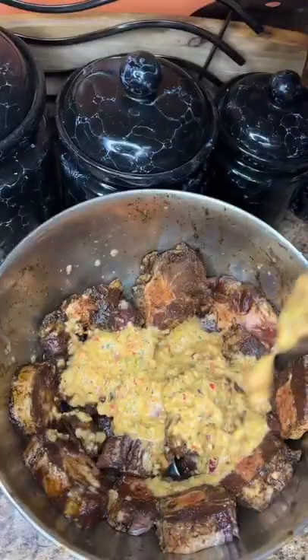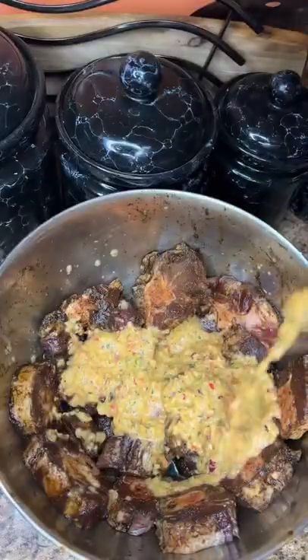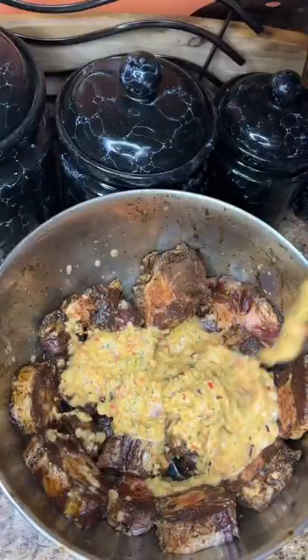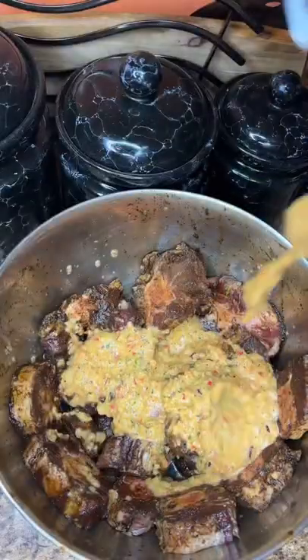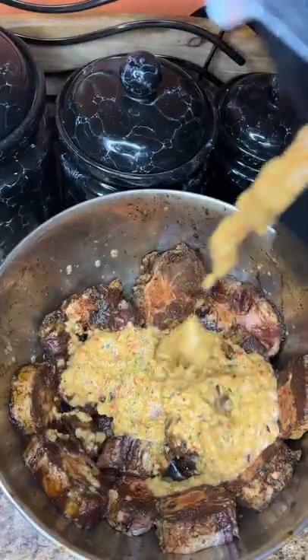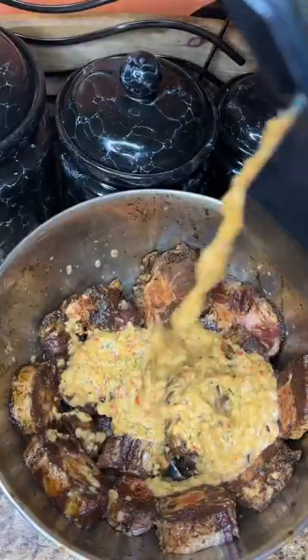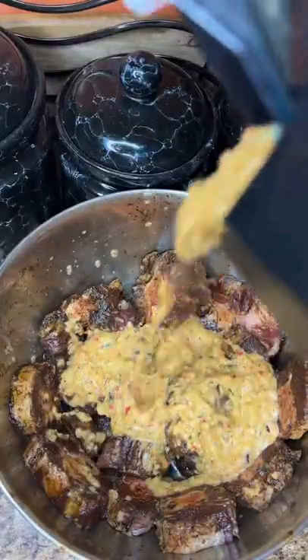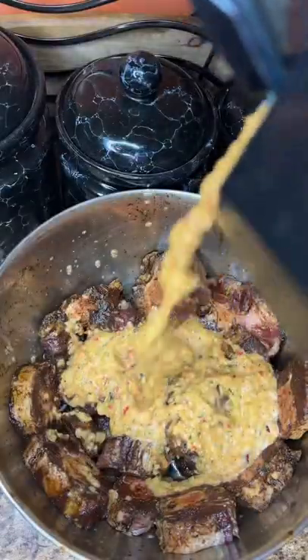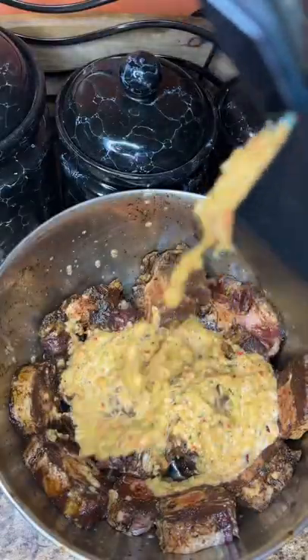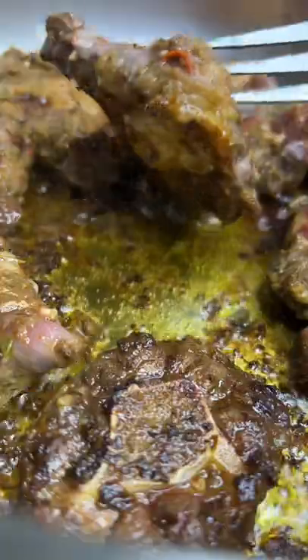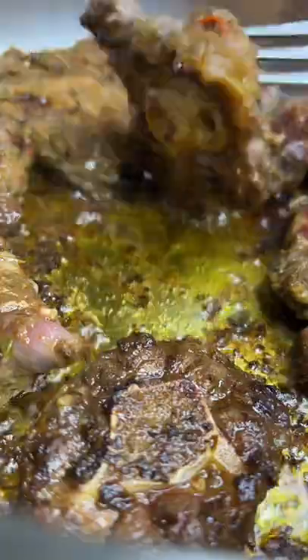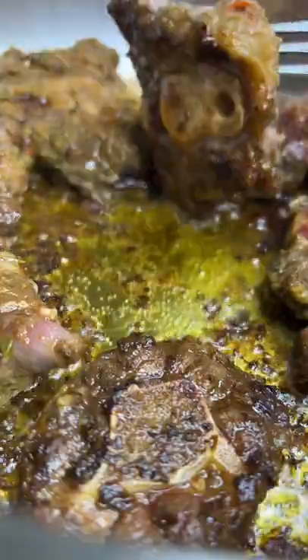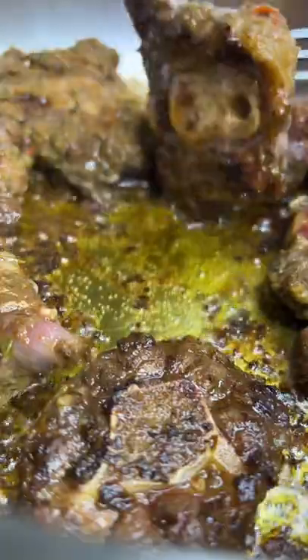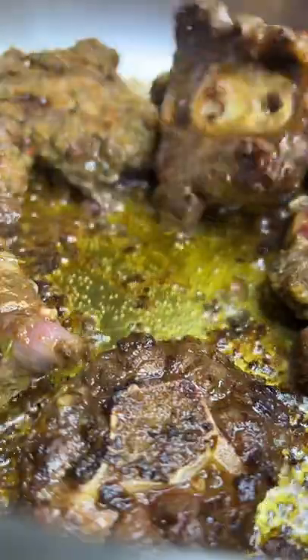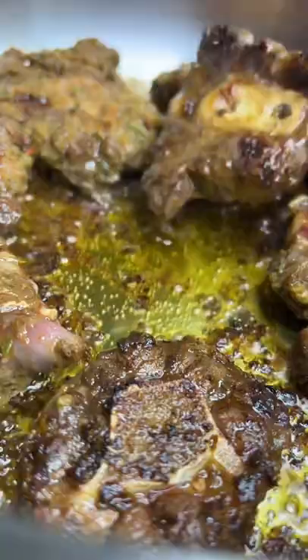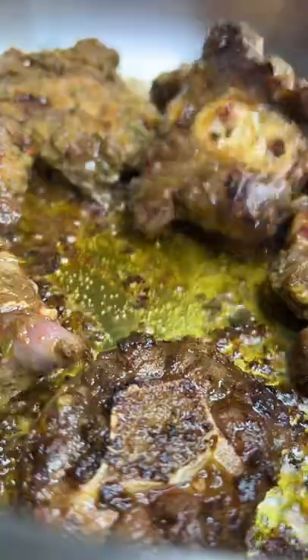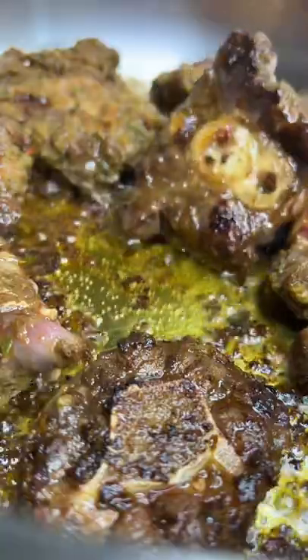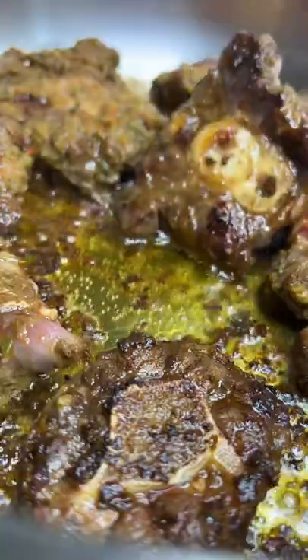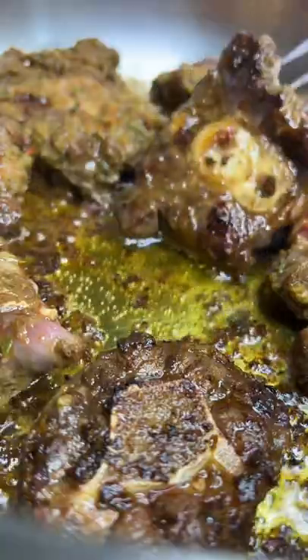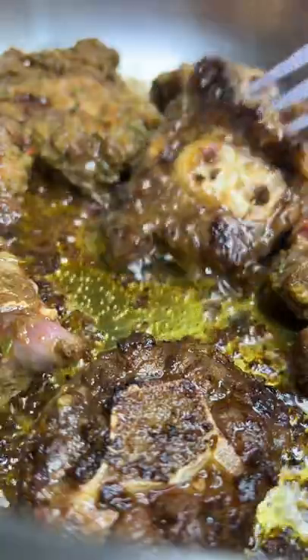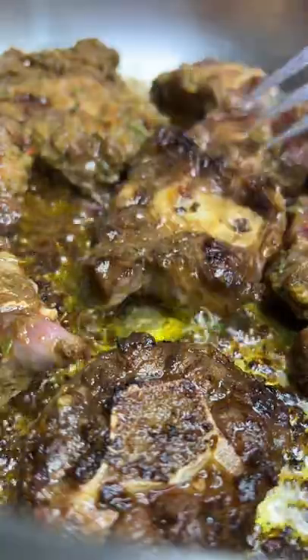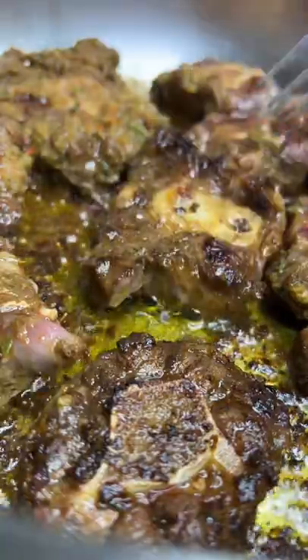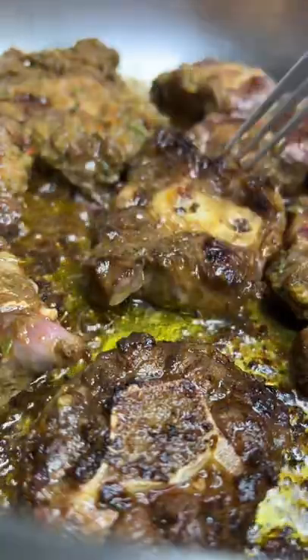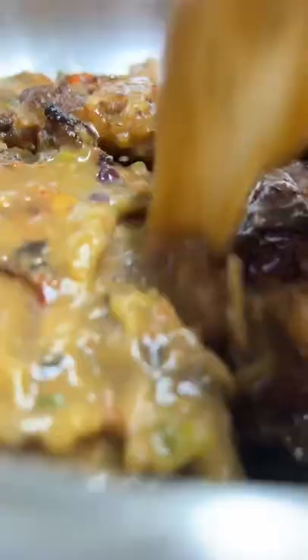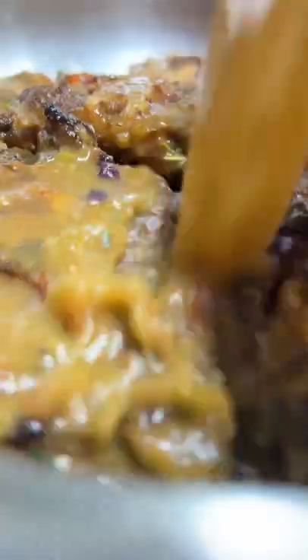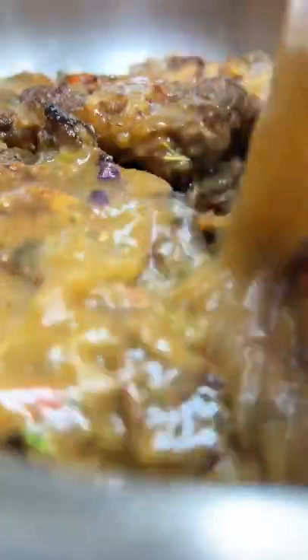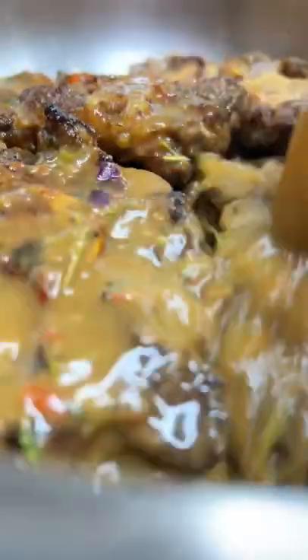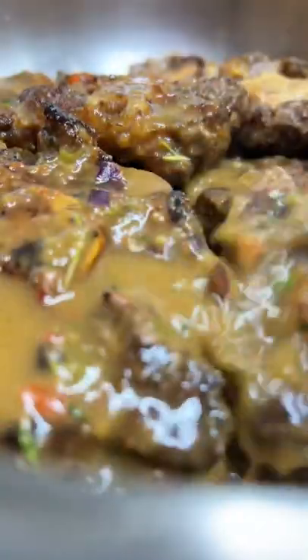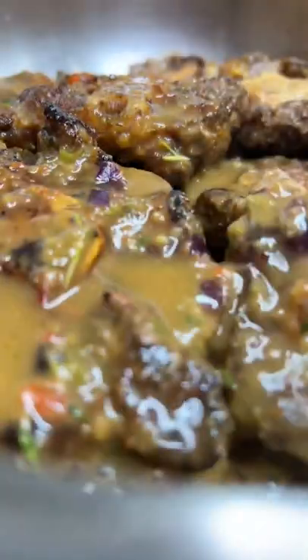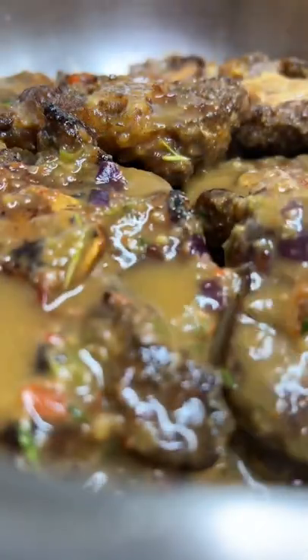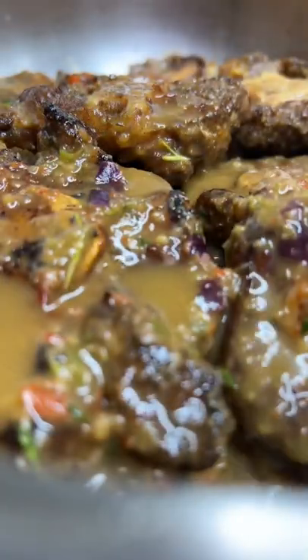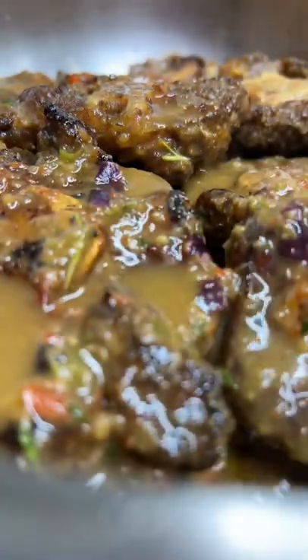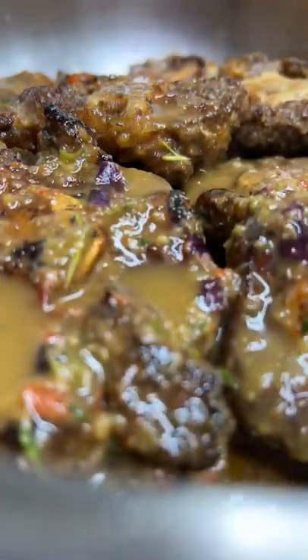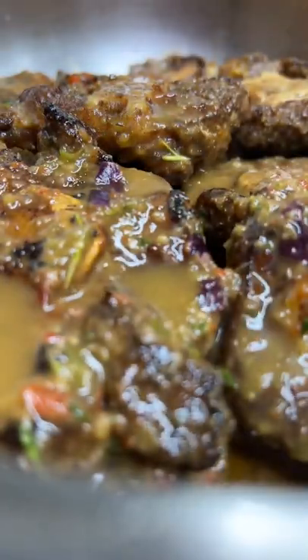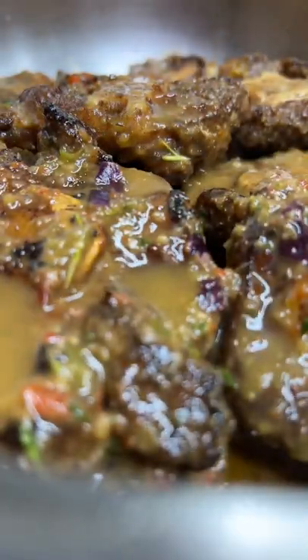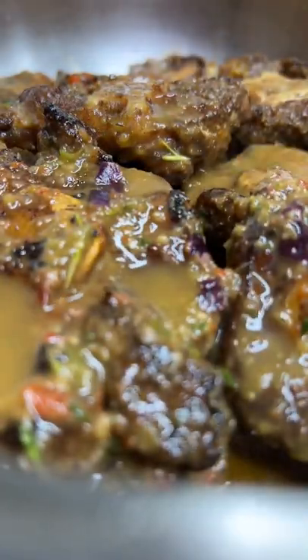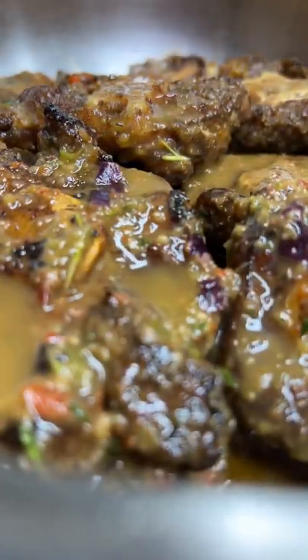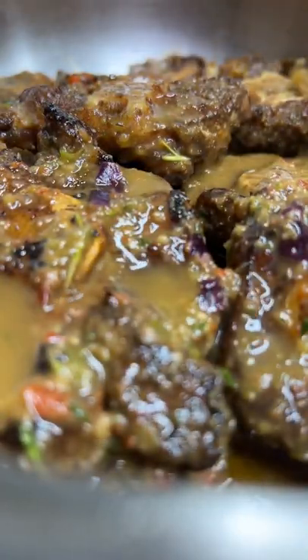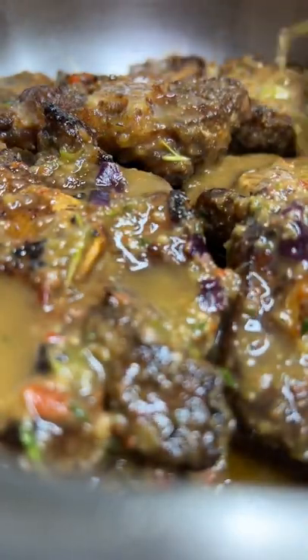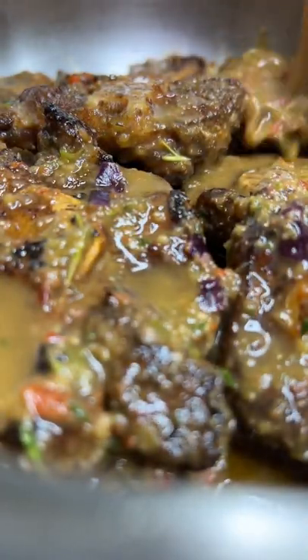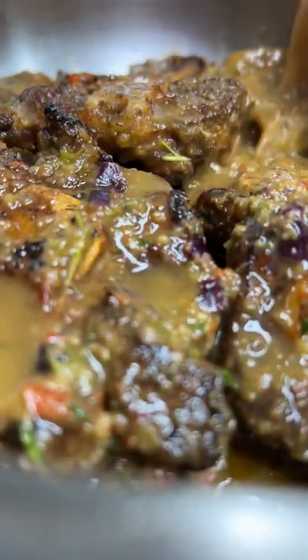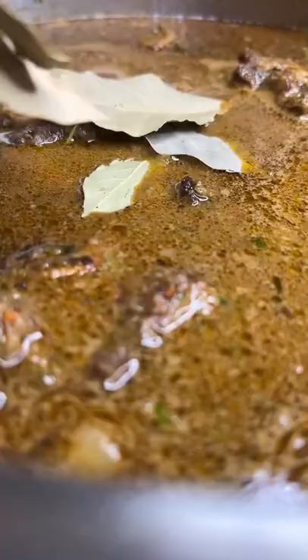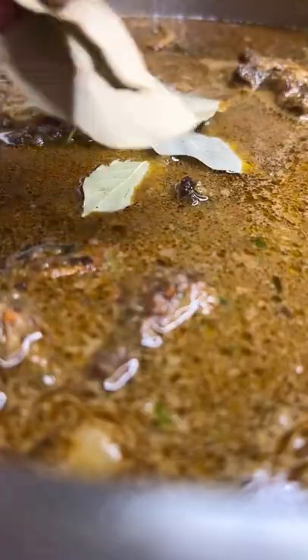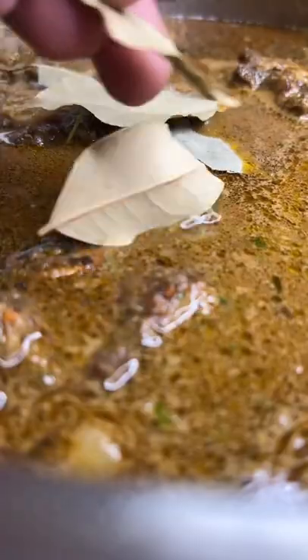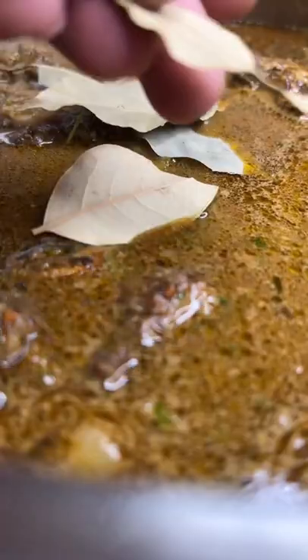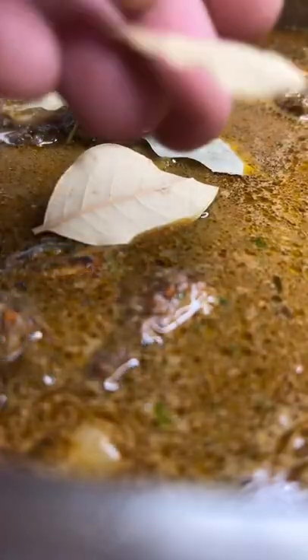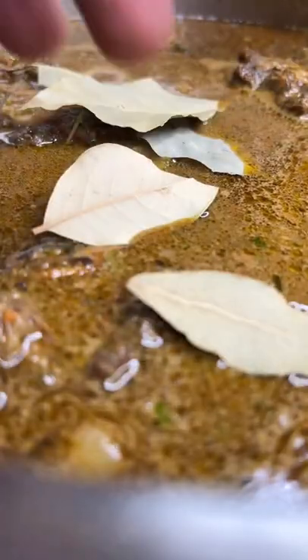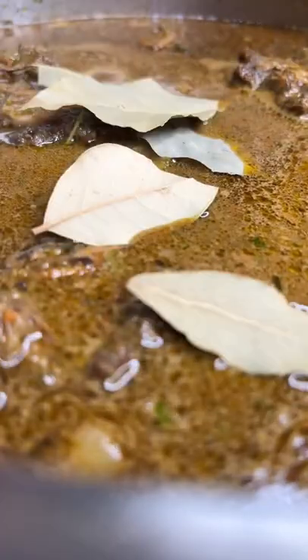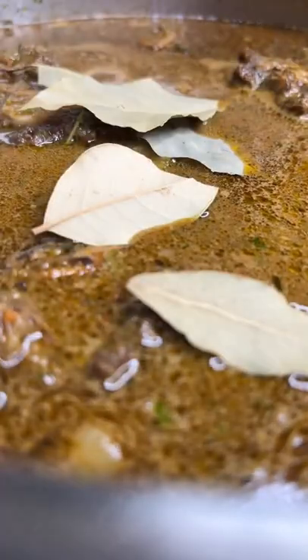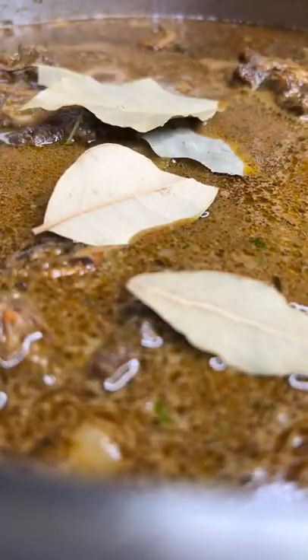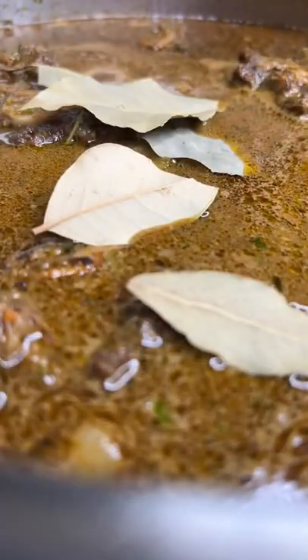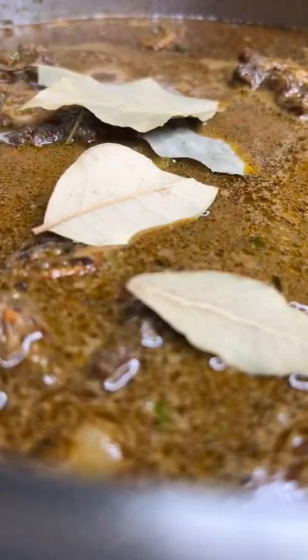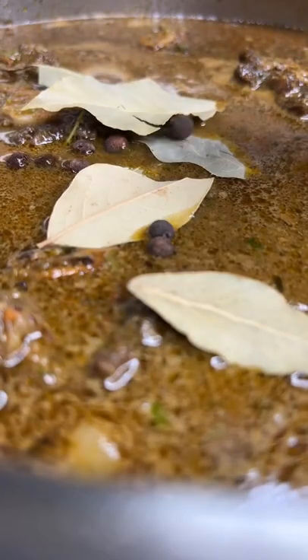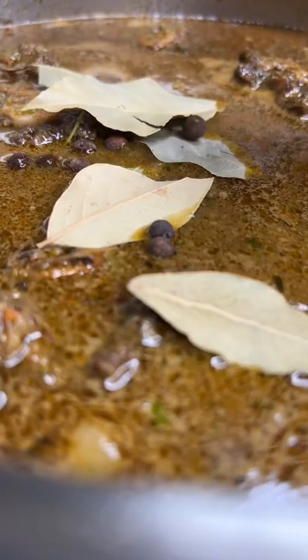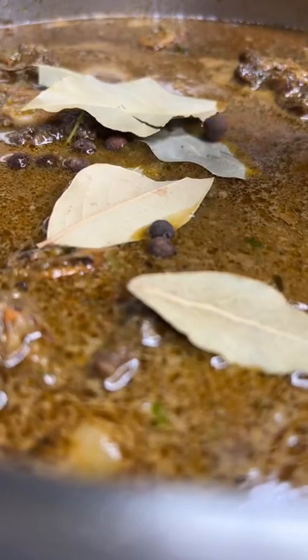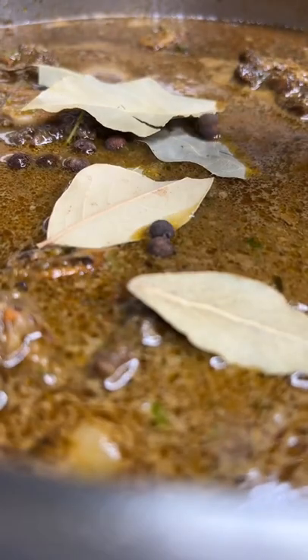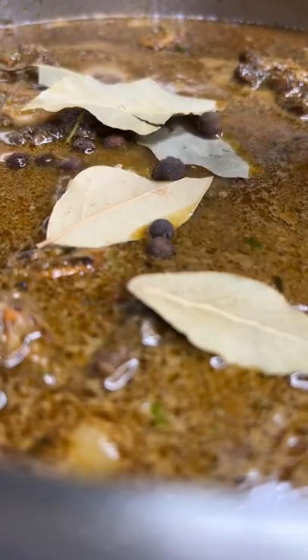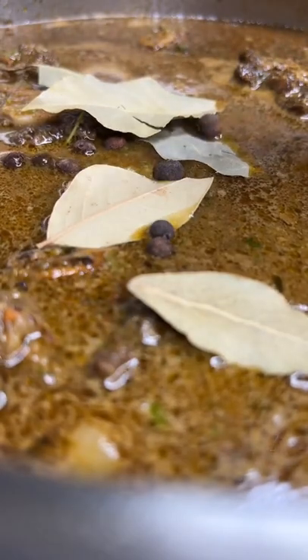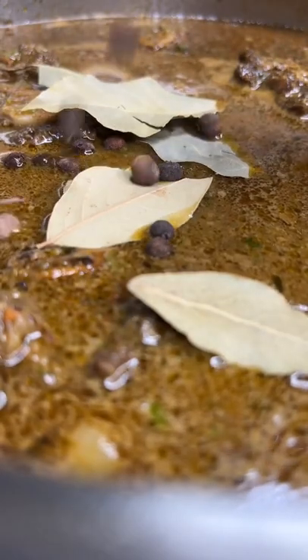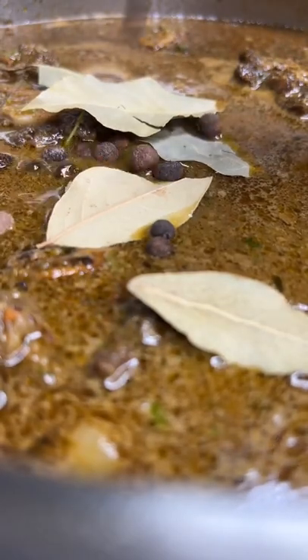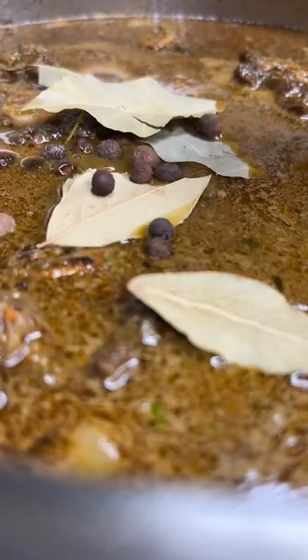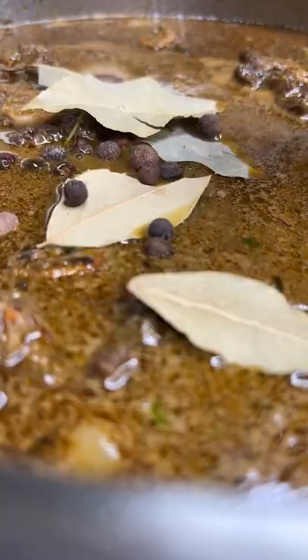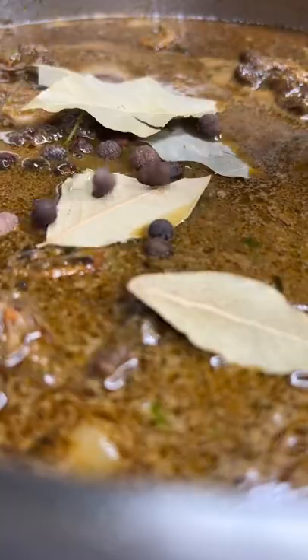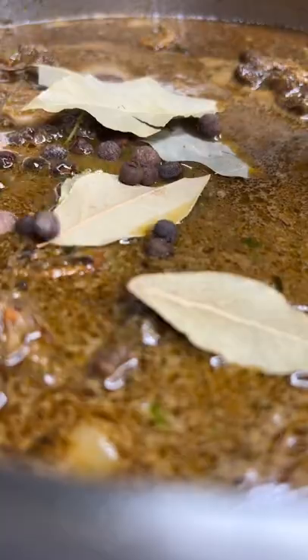Hit your oxtails with that marinade, now we're gonna sear it on both sides. Add some water to that leftover marinade. Now we're gonna add a bay leaf and a little bit of allspice berries.